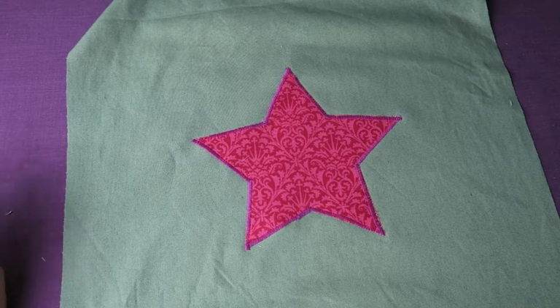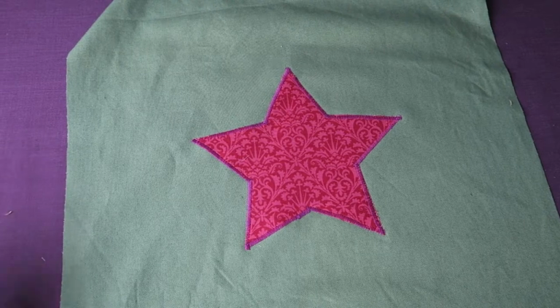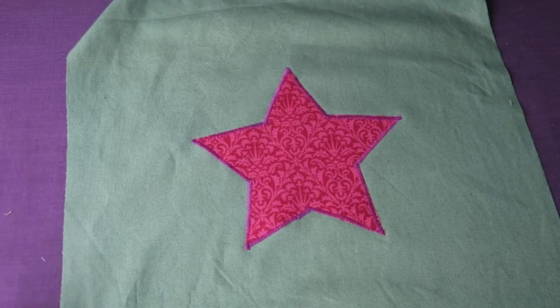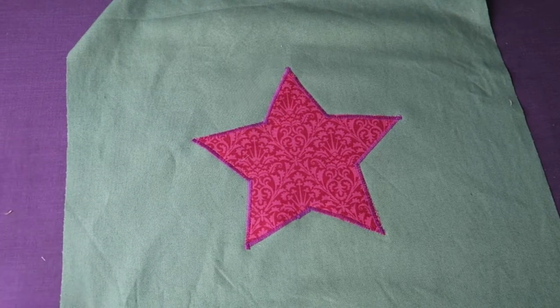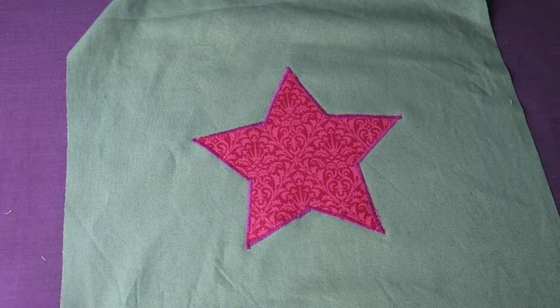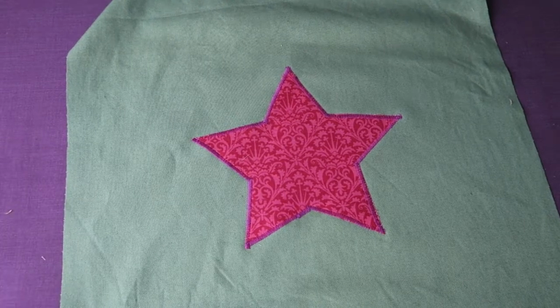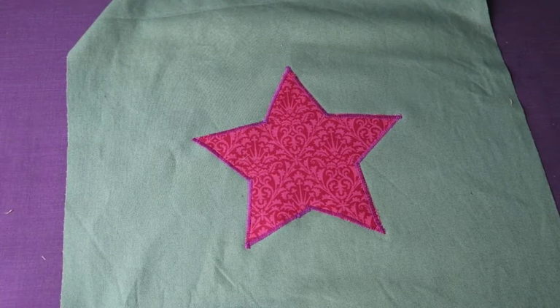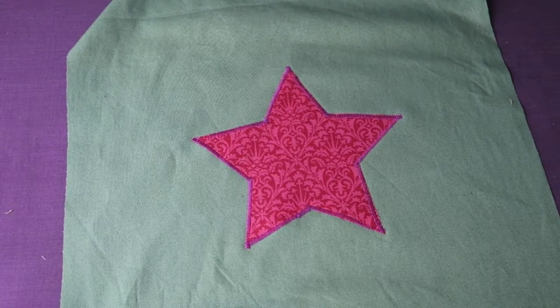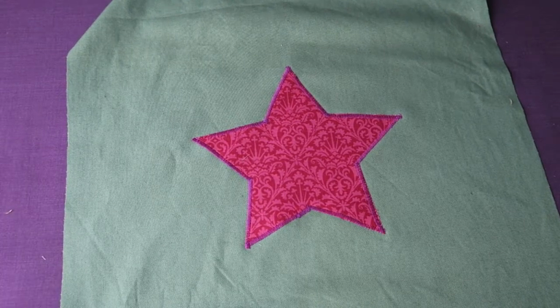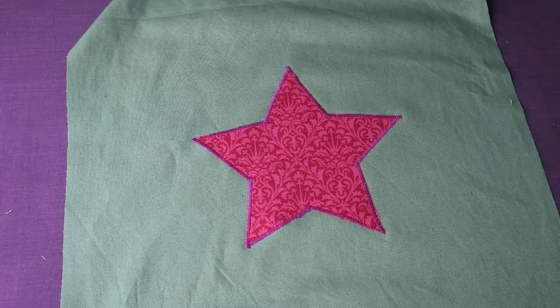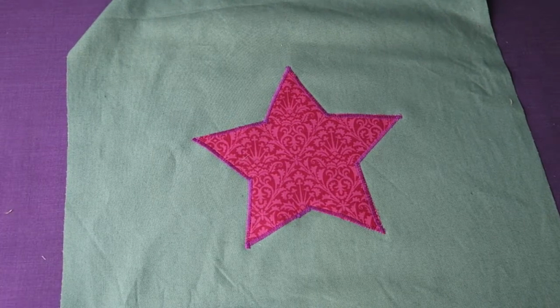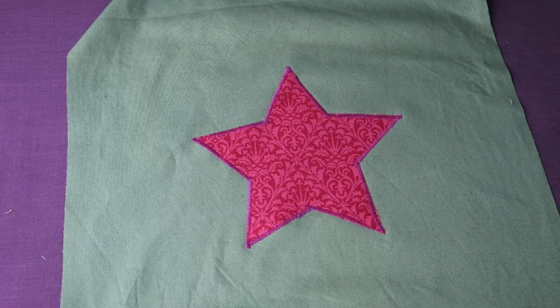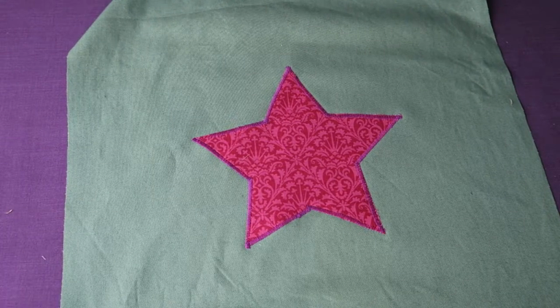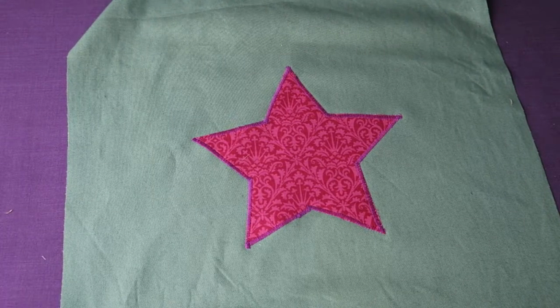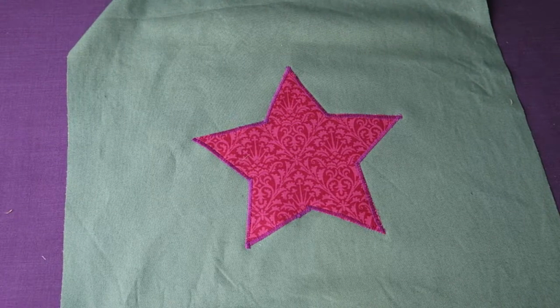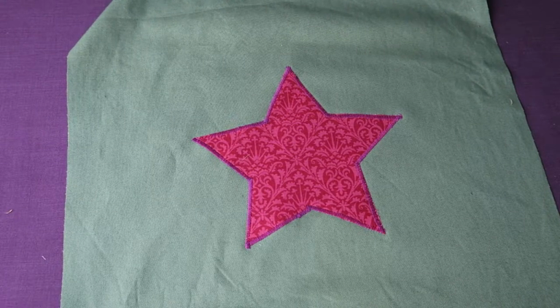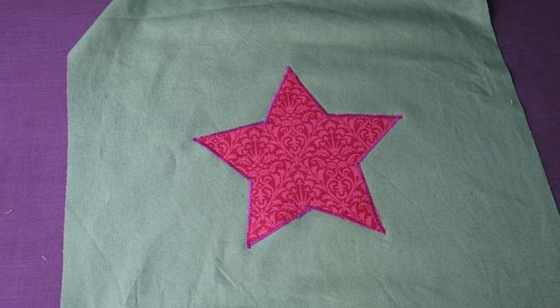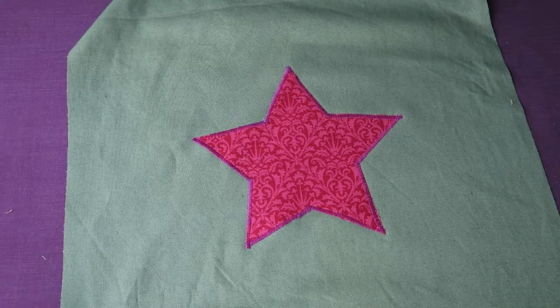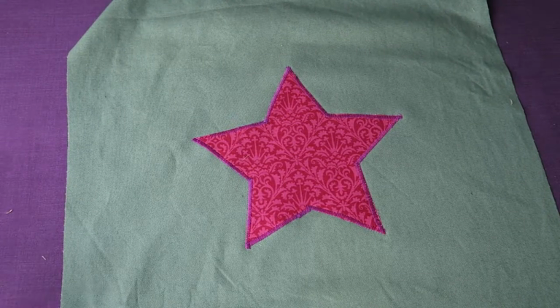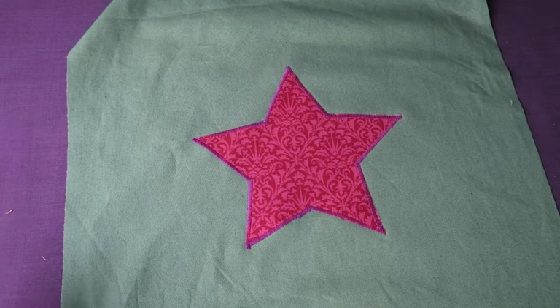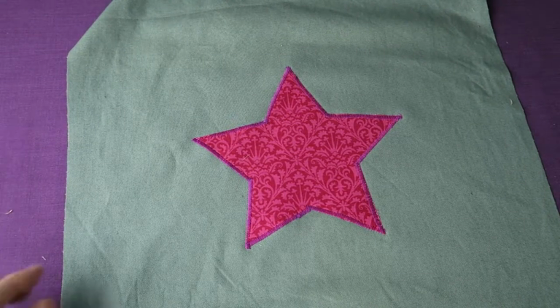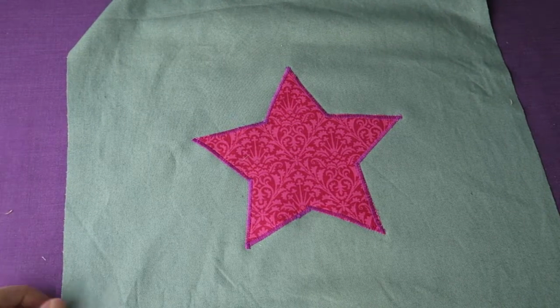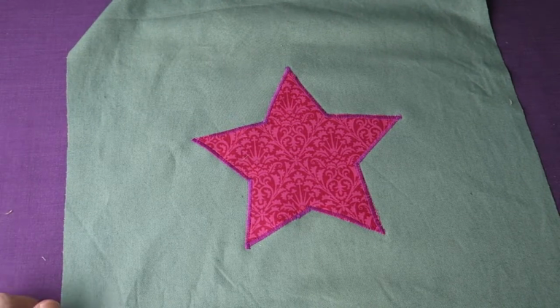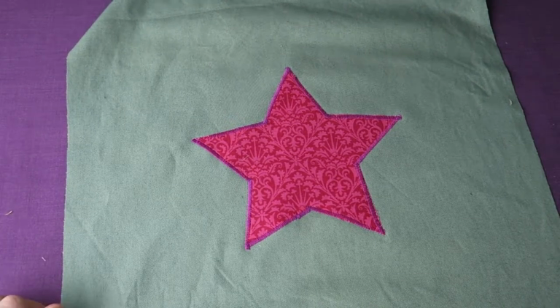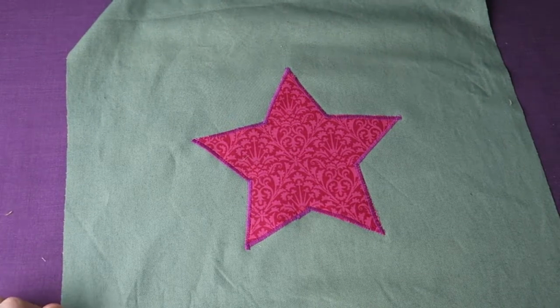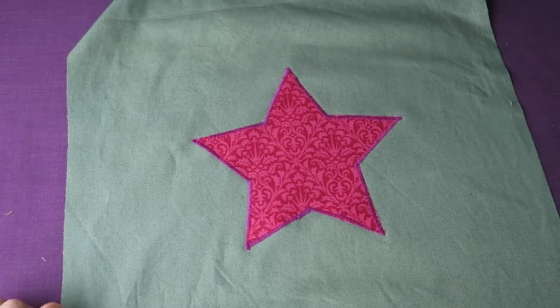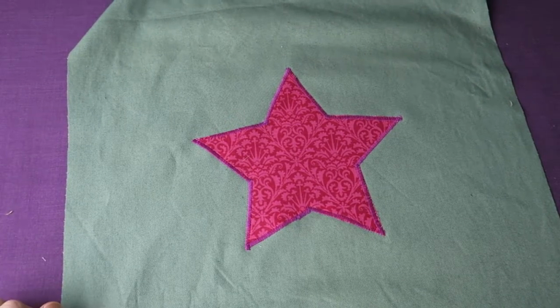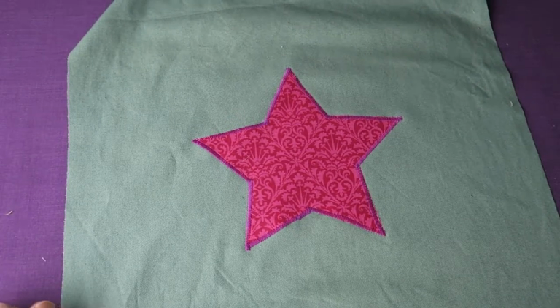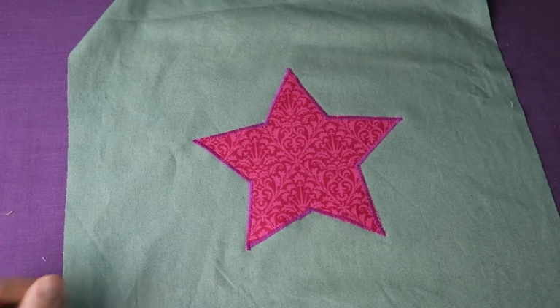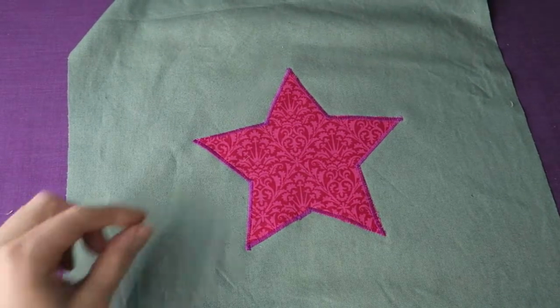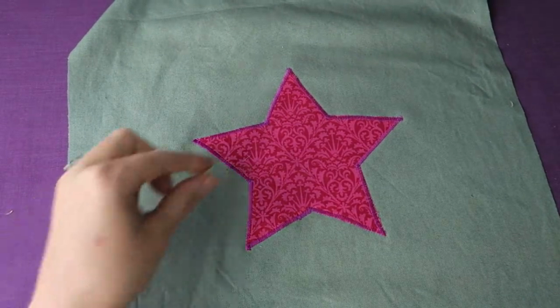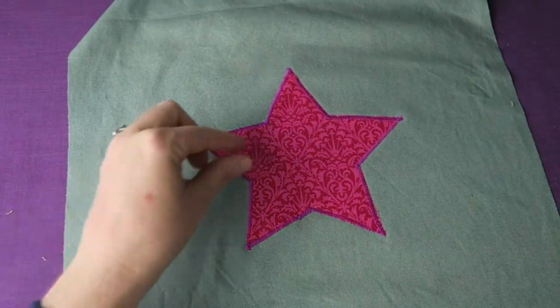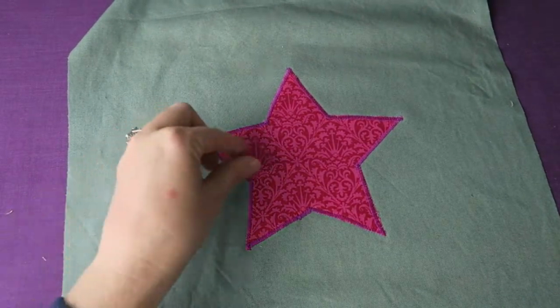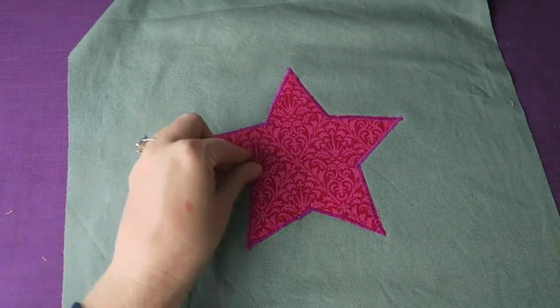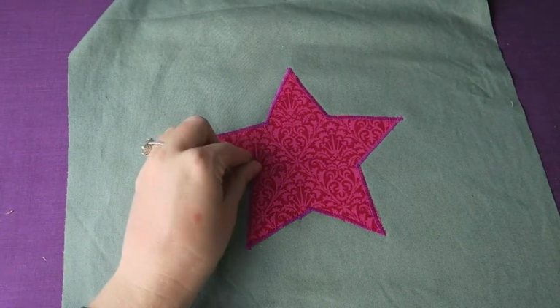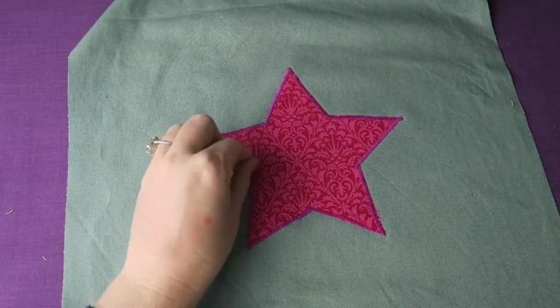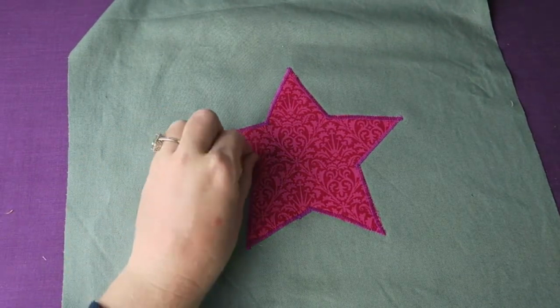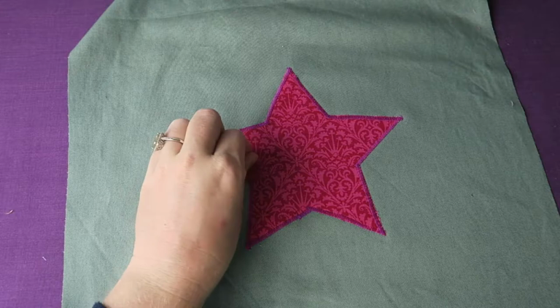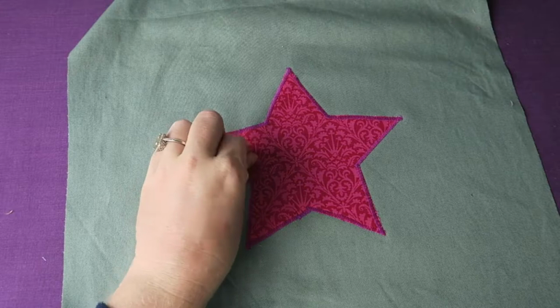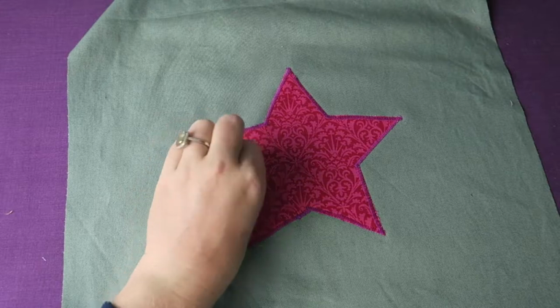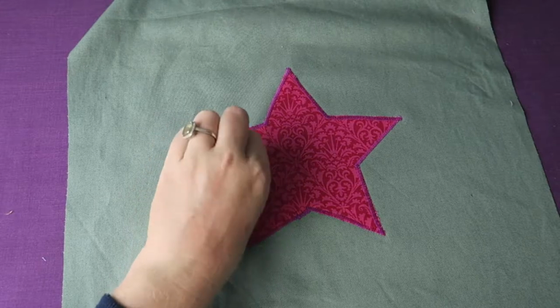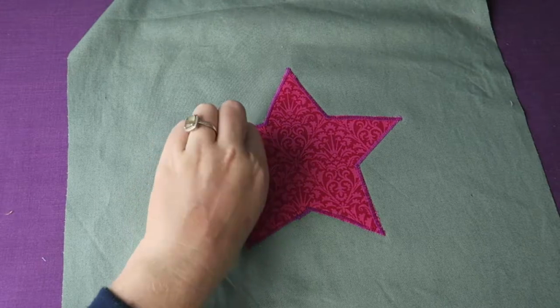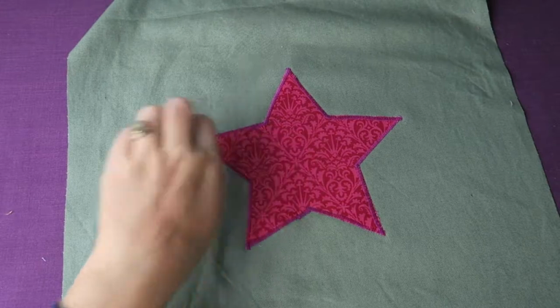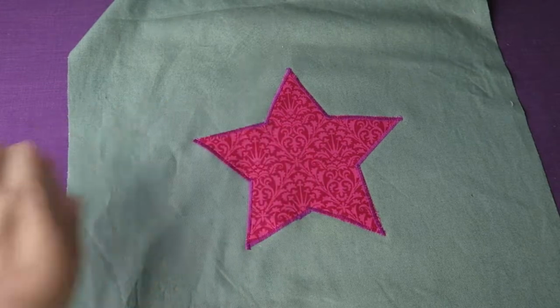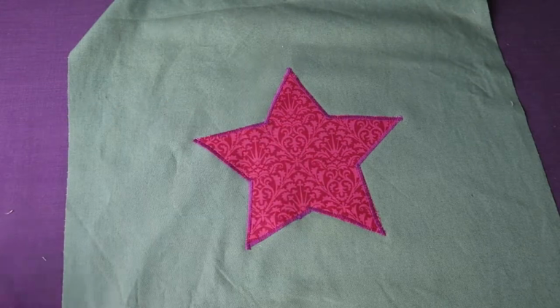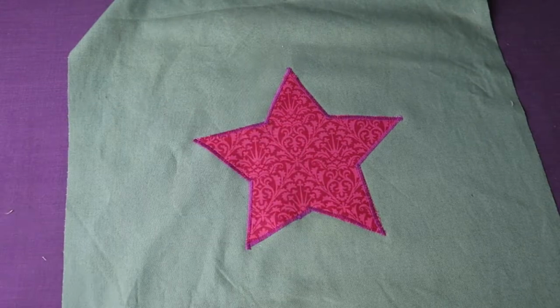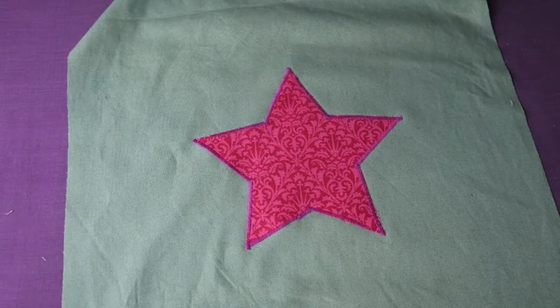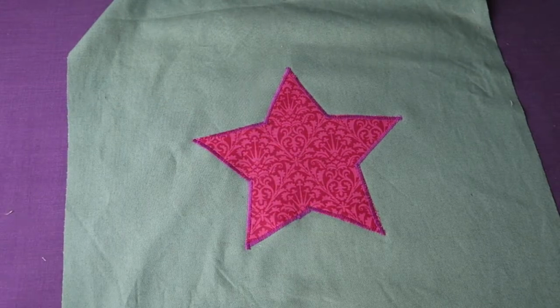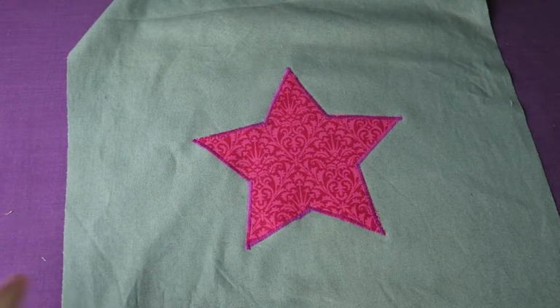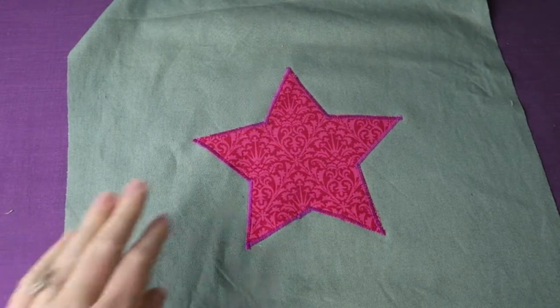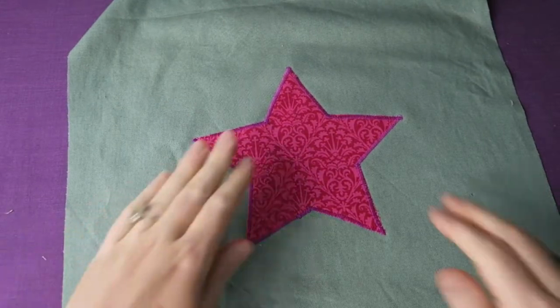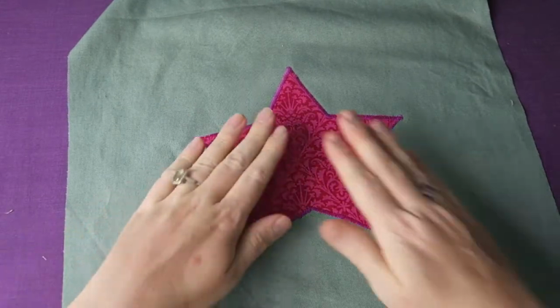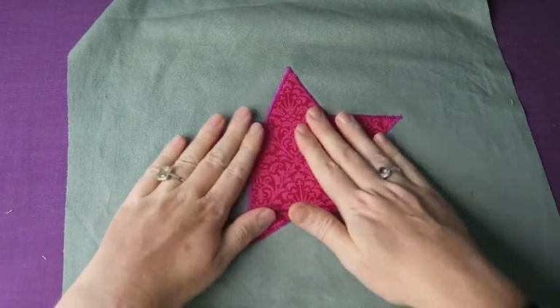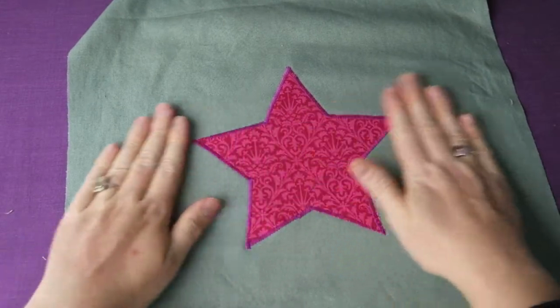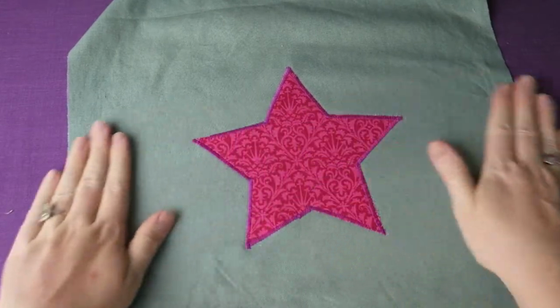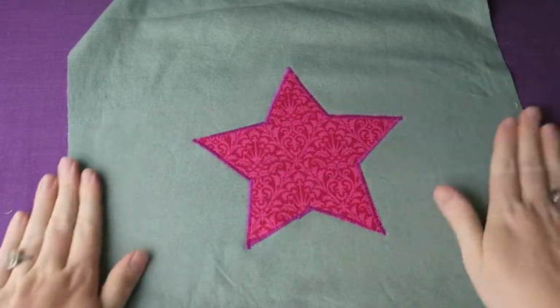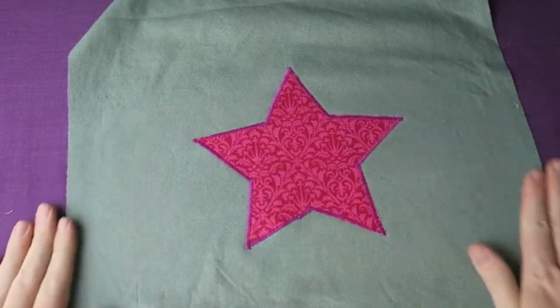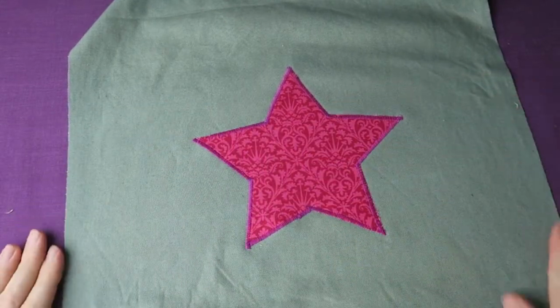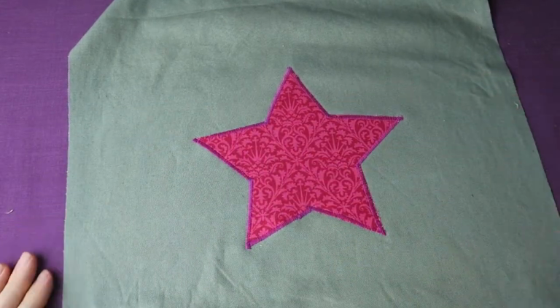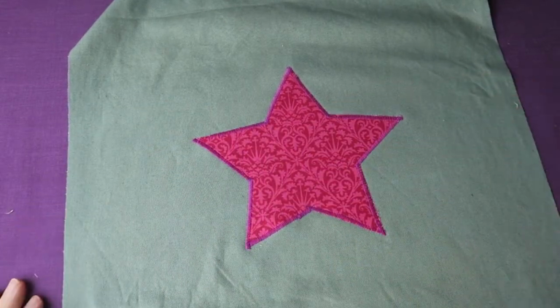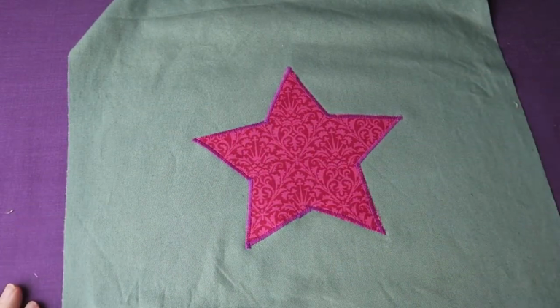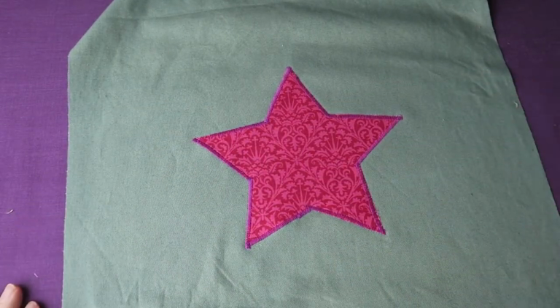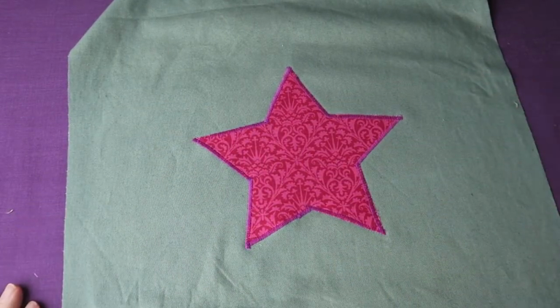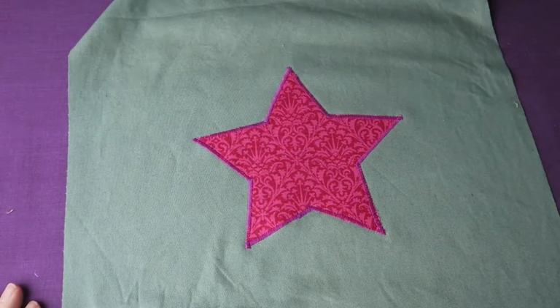In this video tutorial I'm showing how you can make any item into a one-of-a-kind item by adding a beautiful applique.